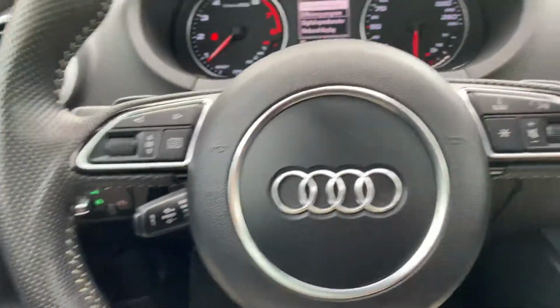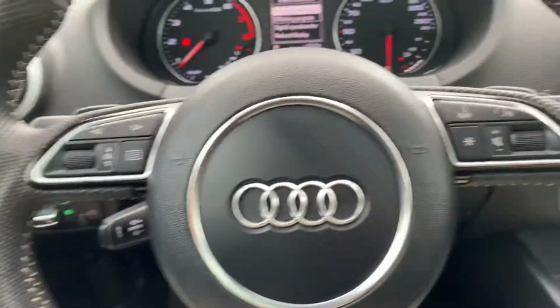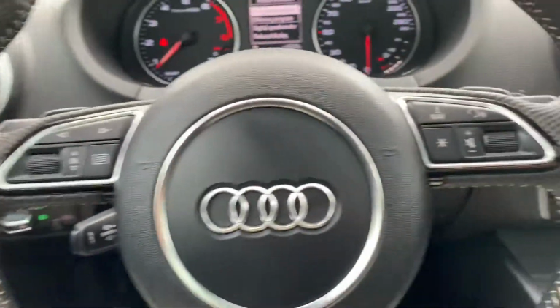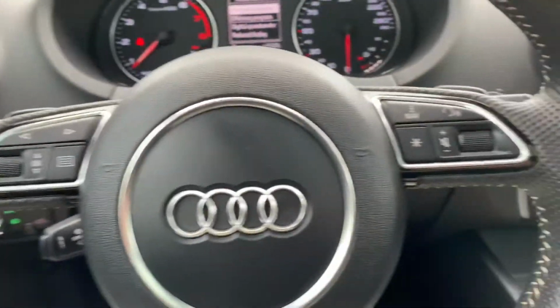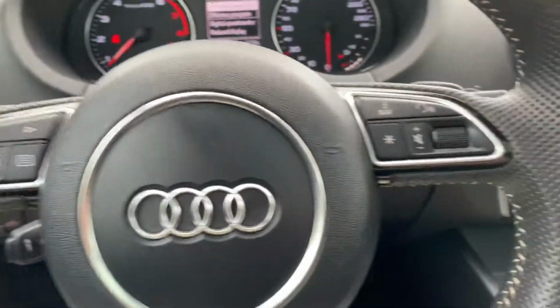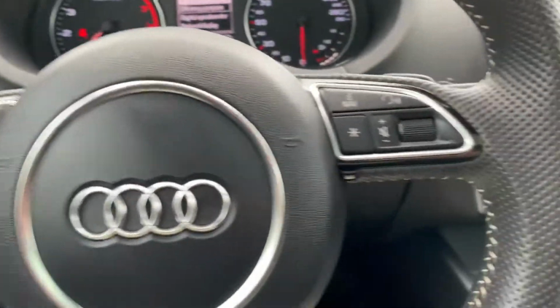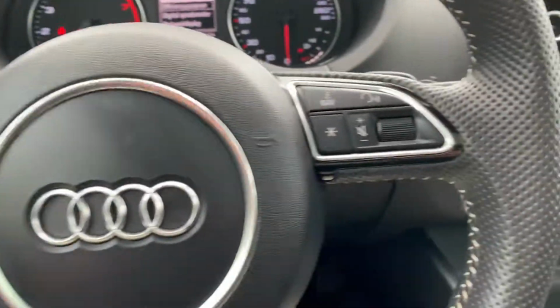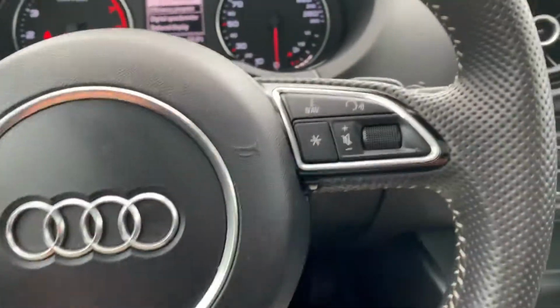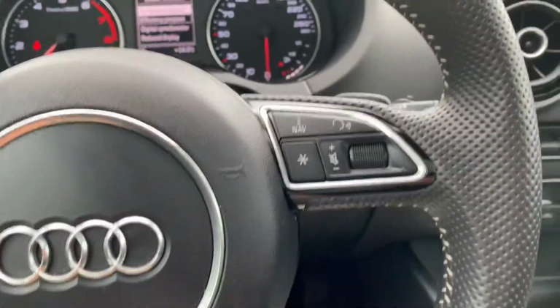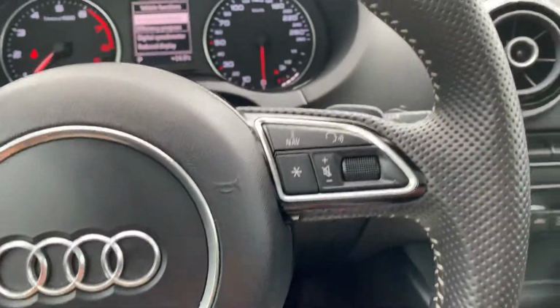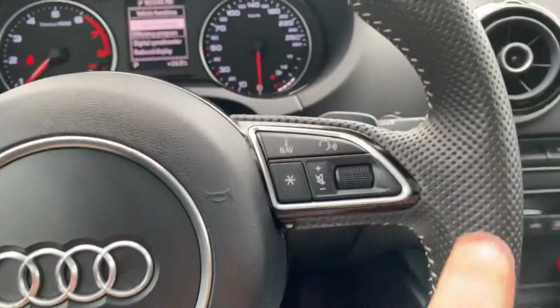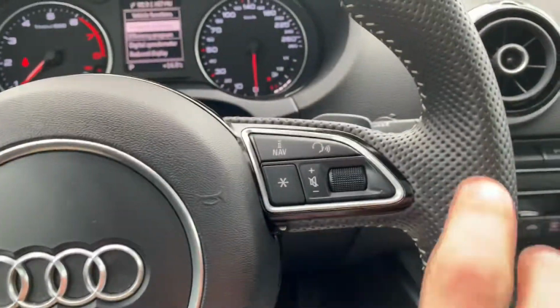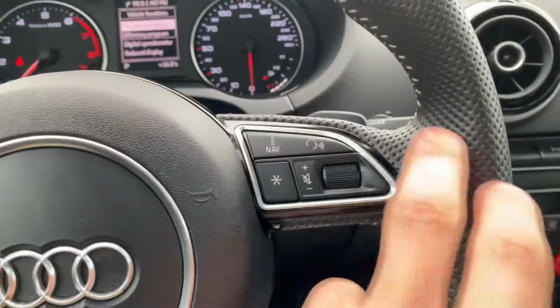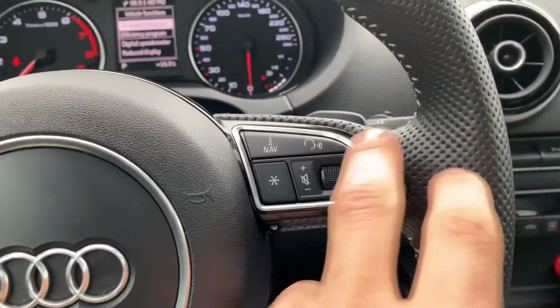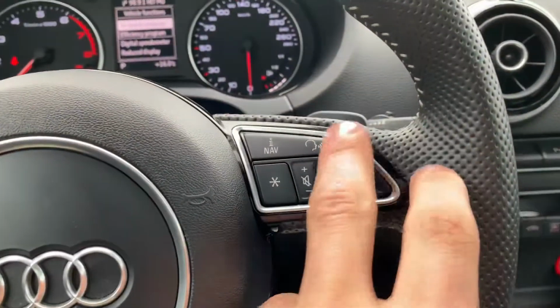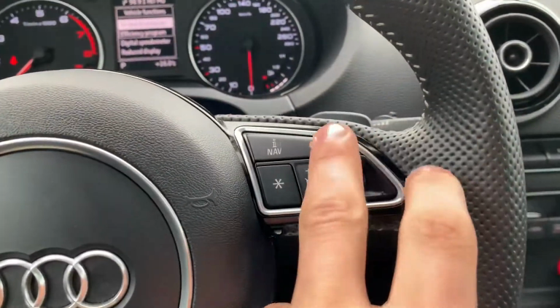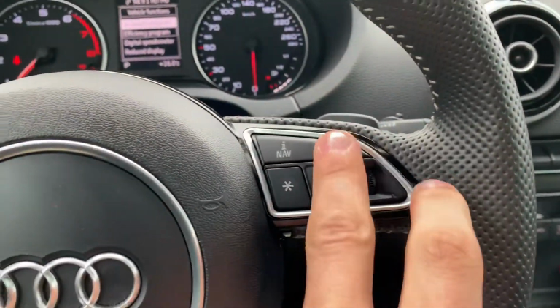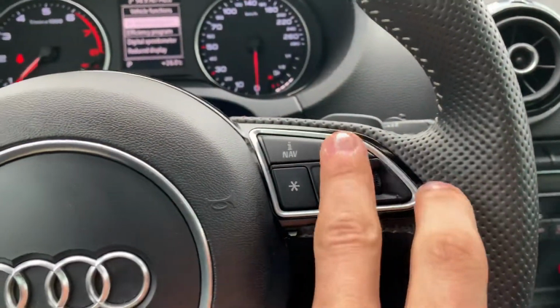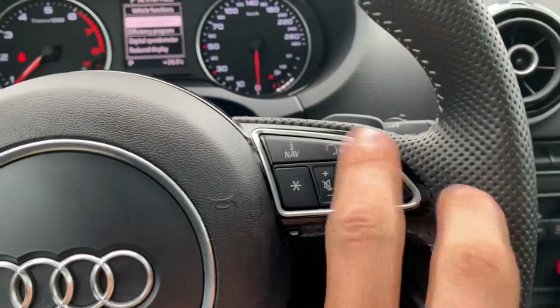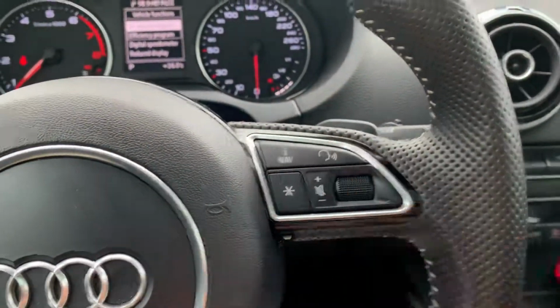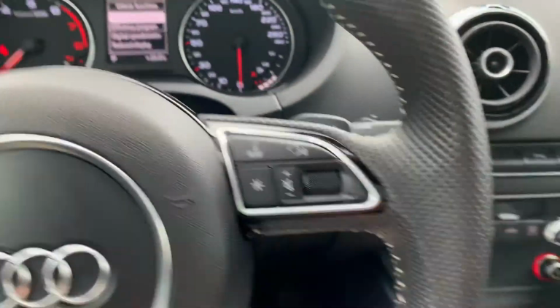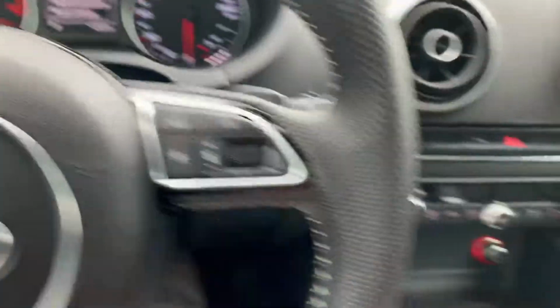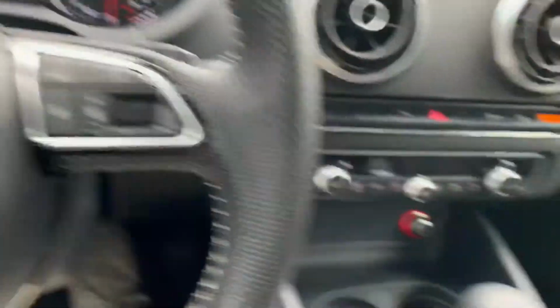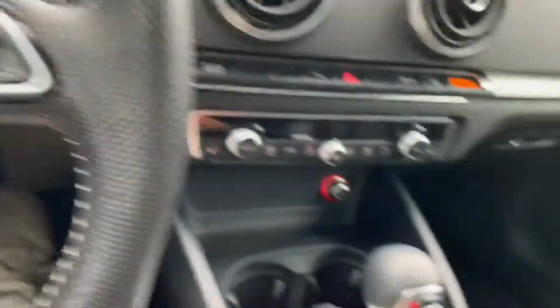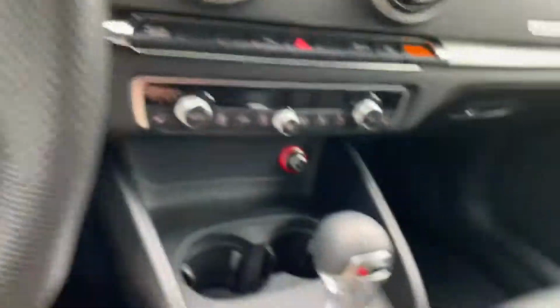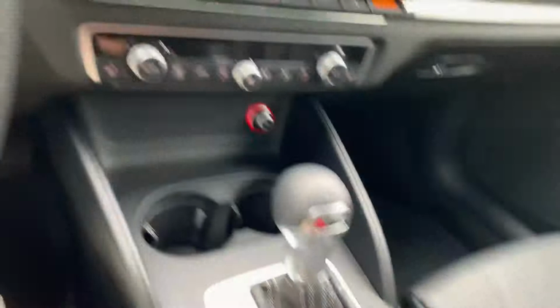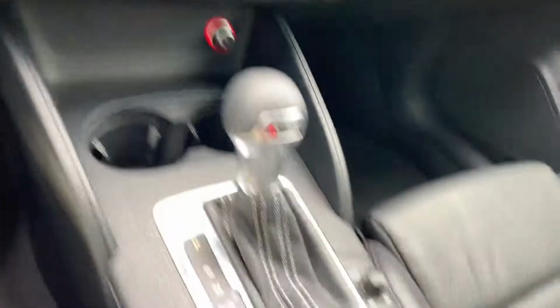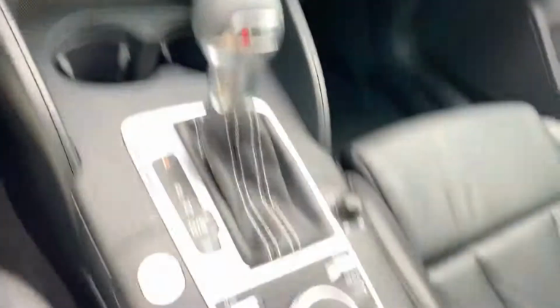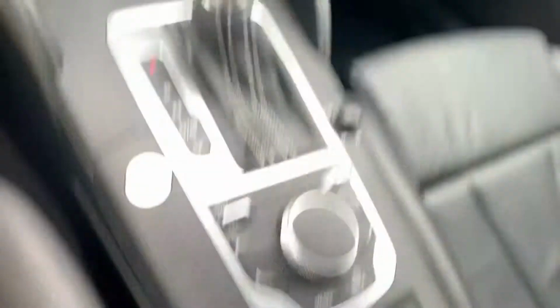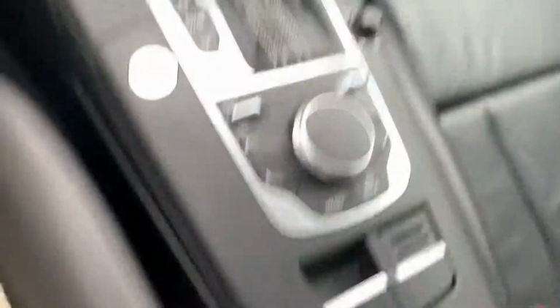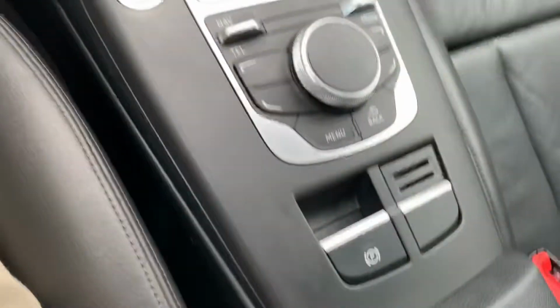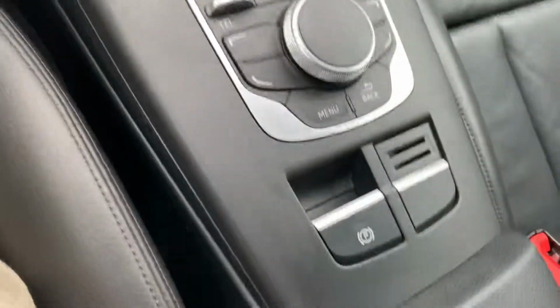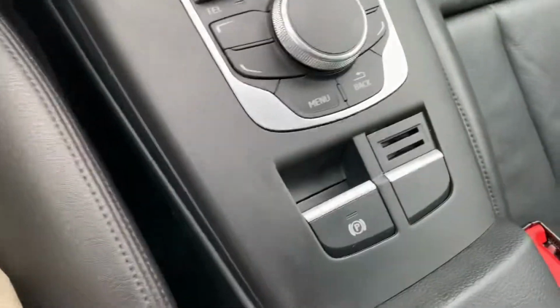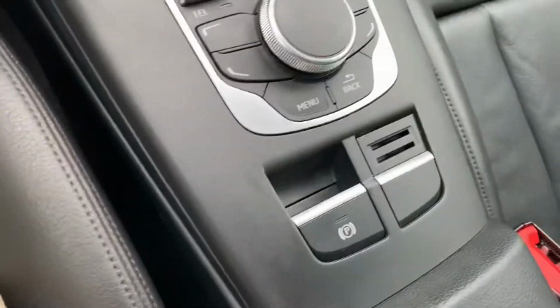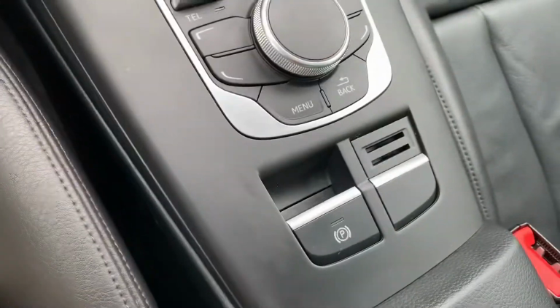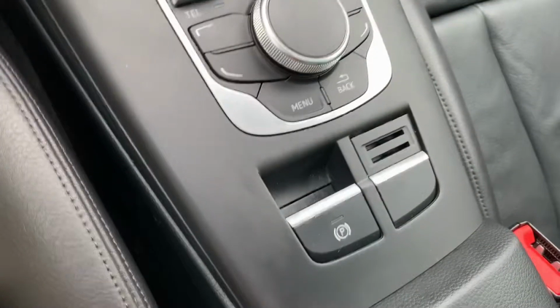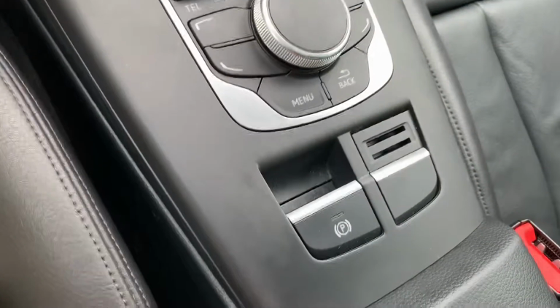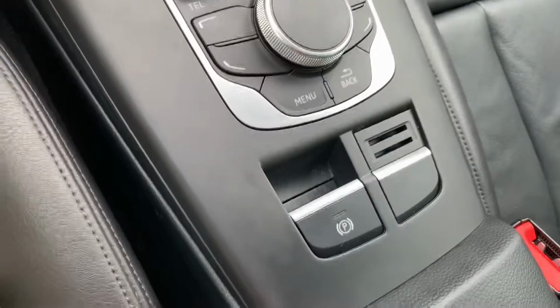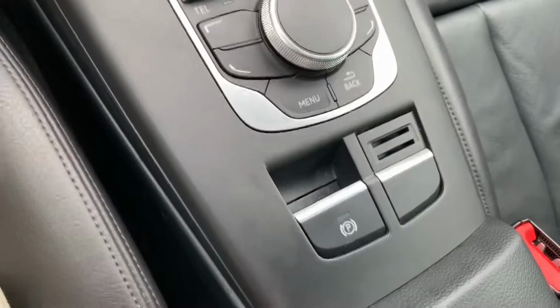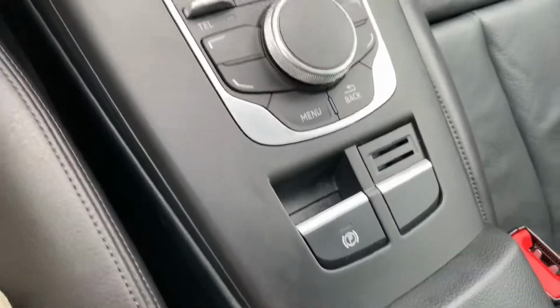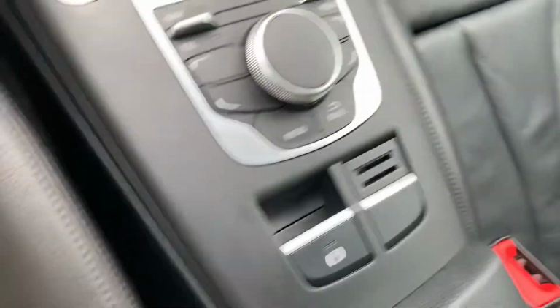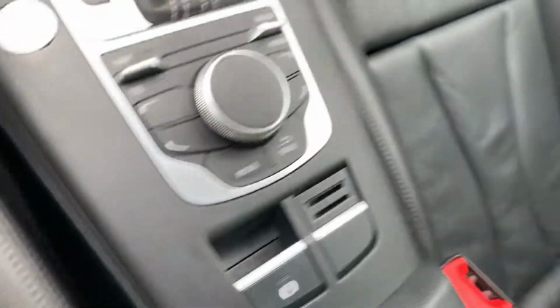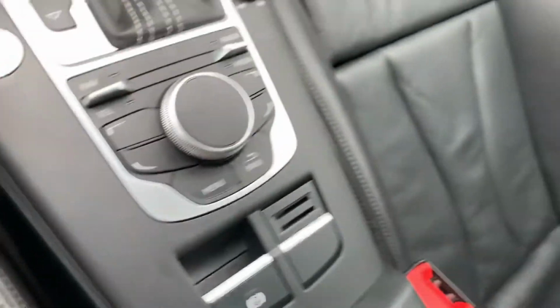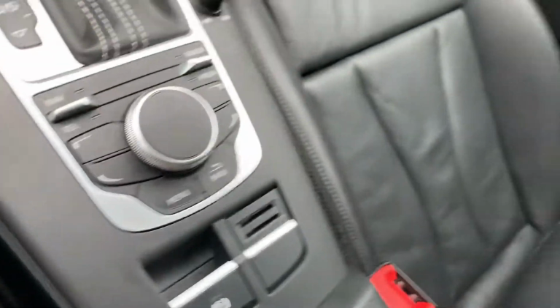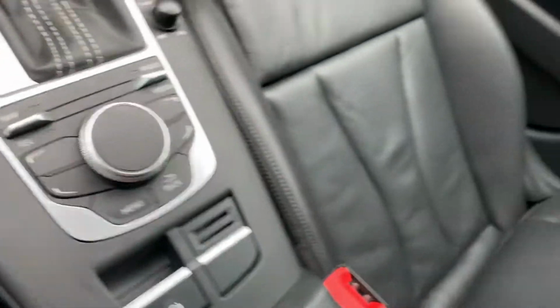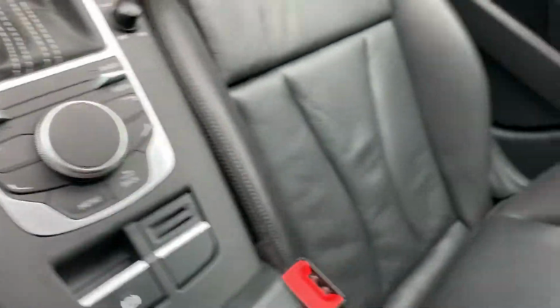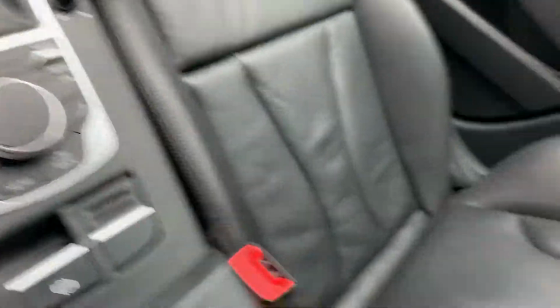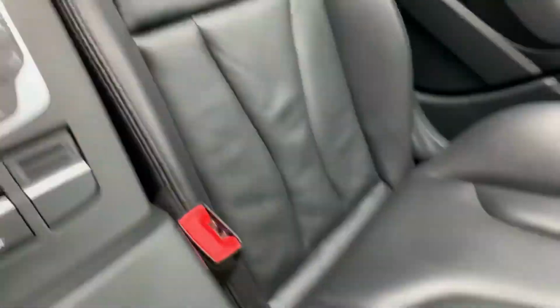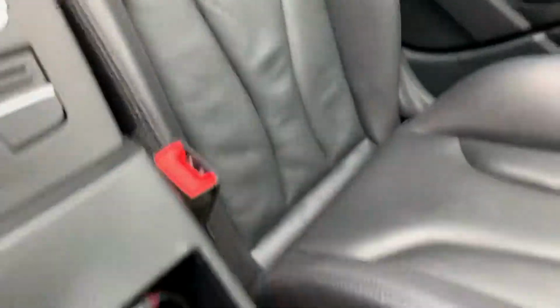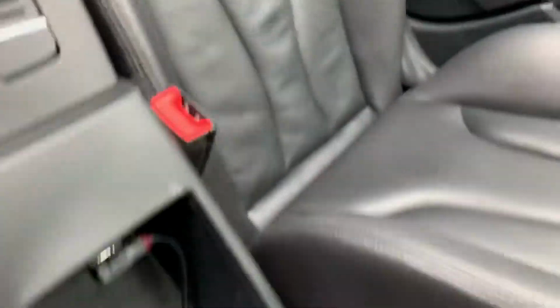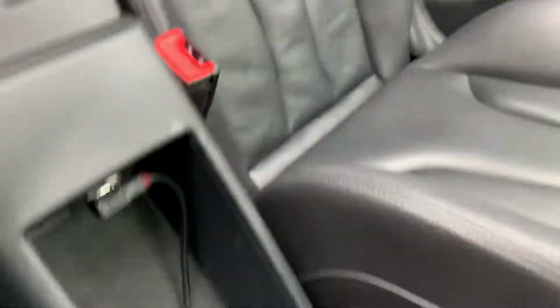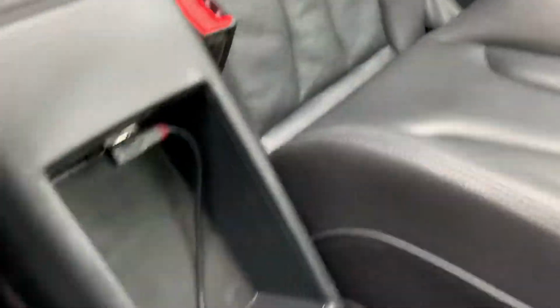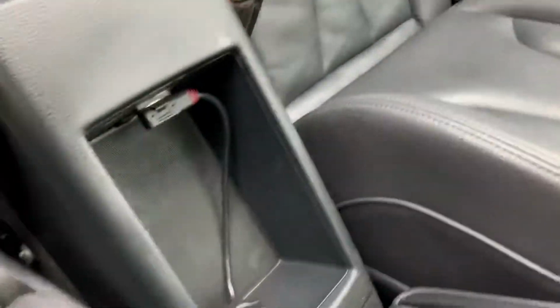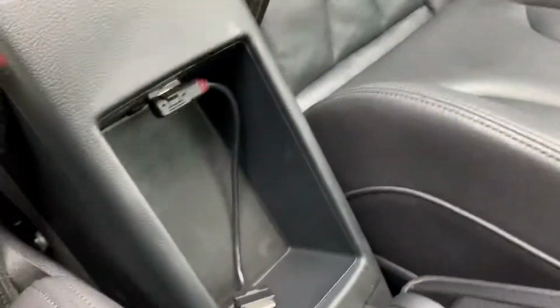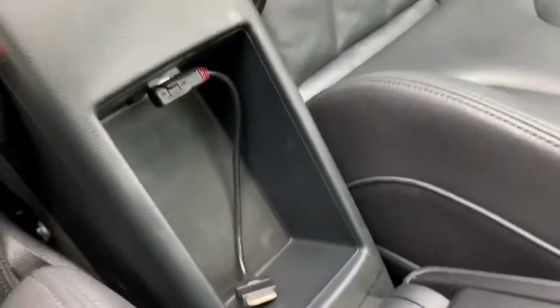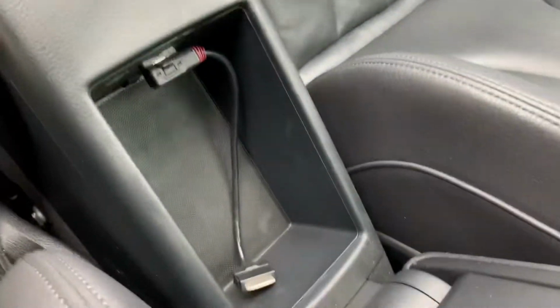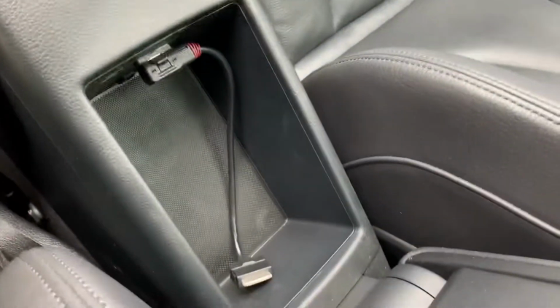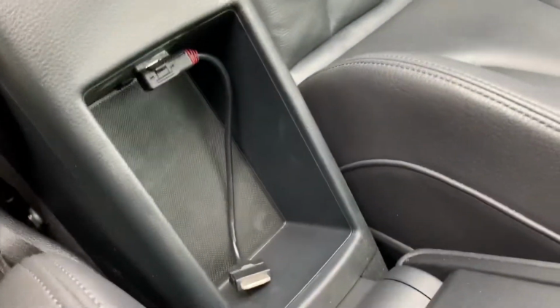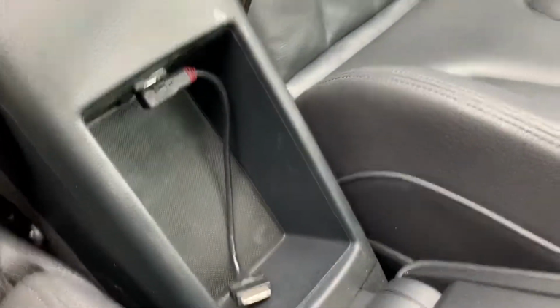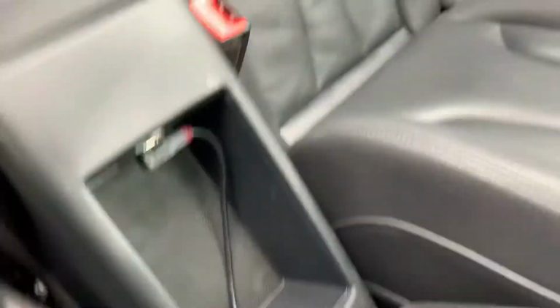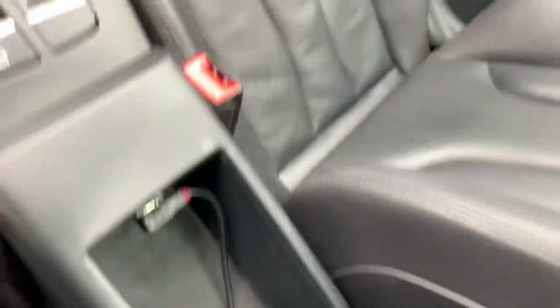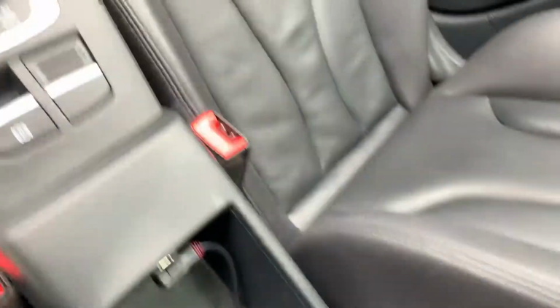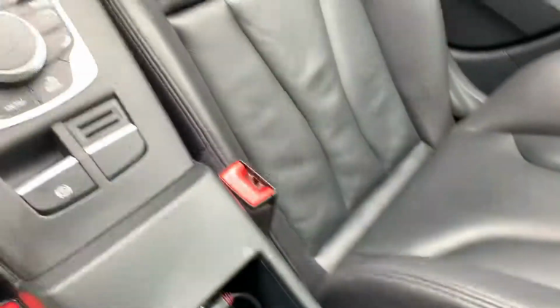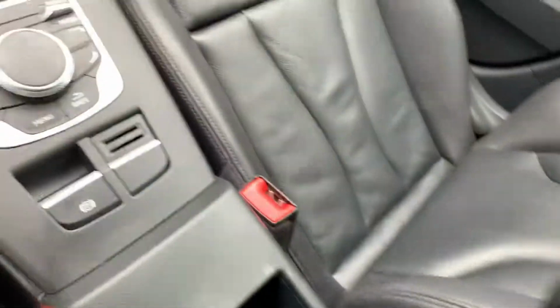It's got Bluetooth, an electronic parking brake, and an adapter in there.